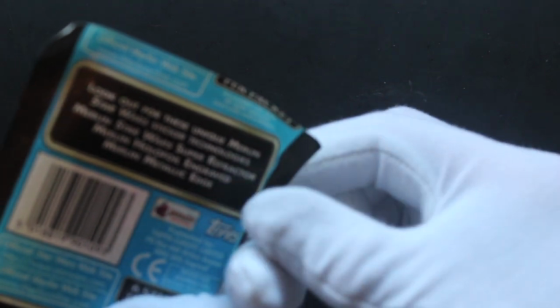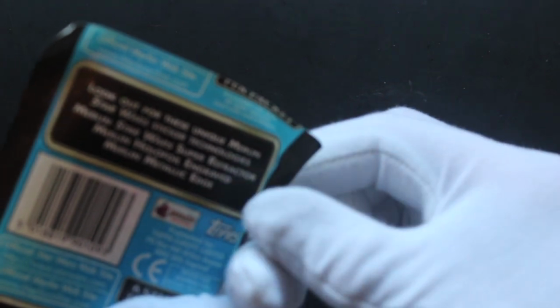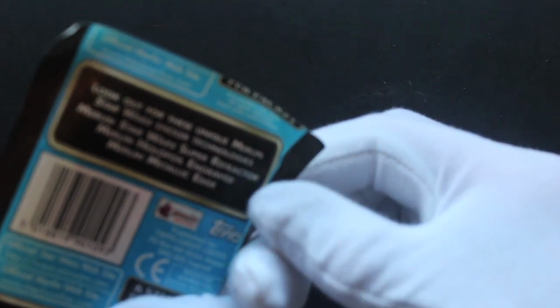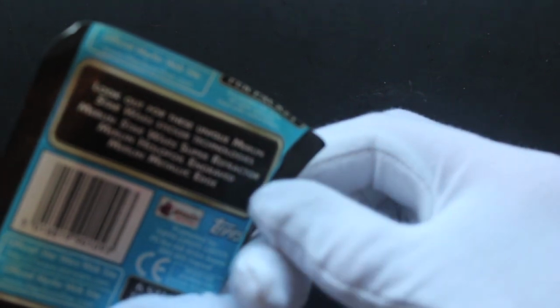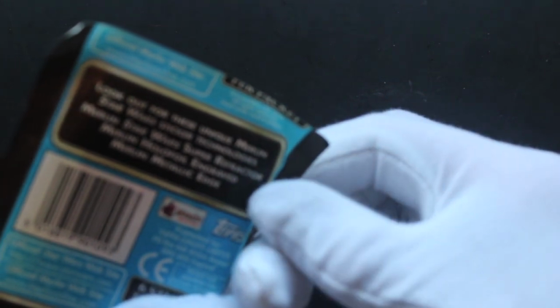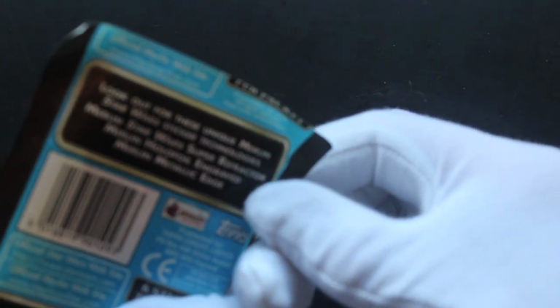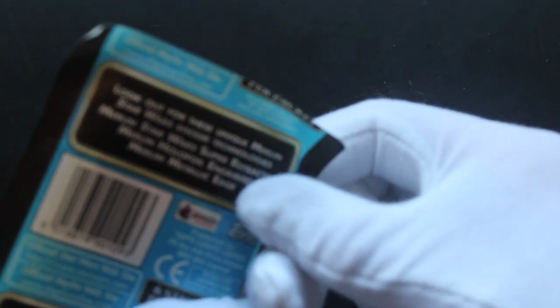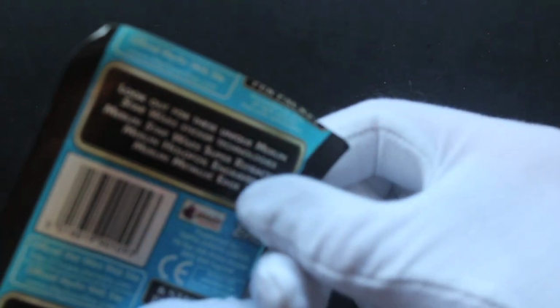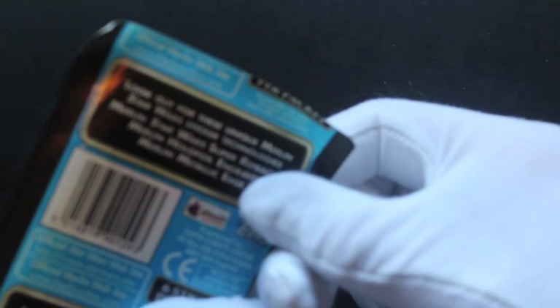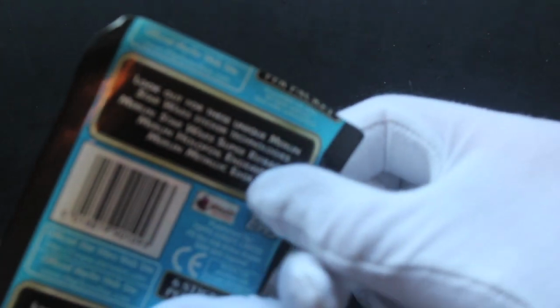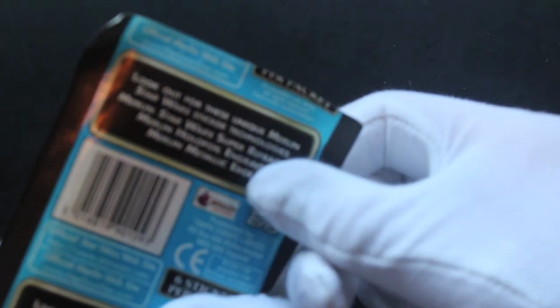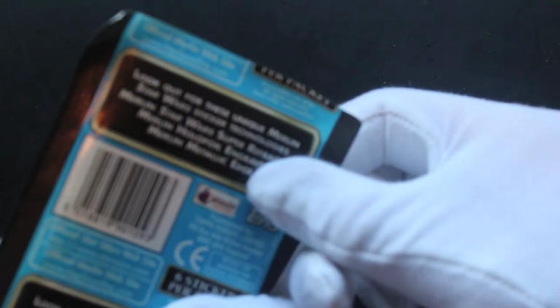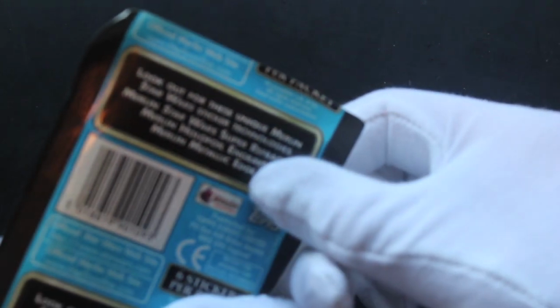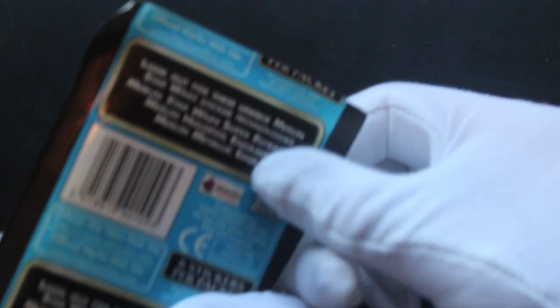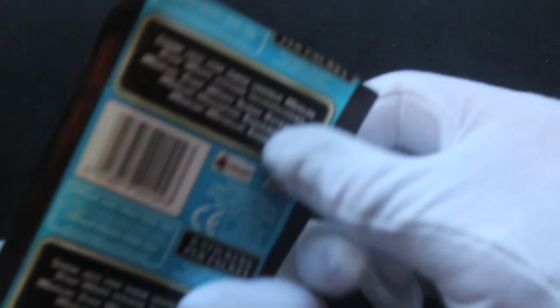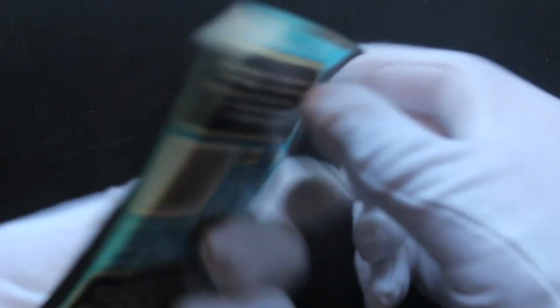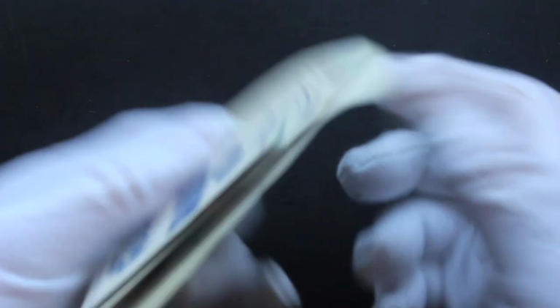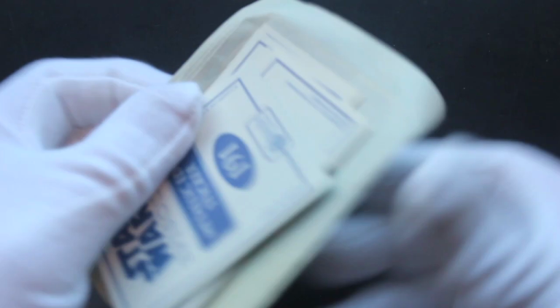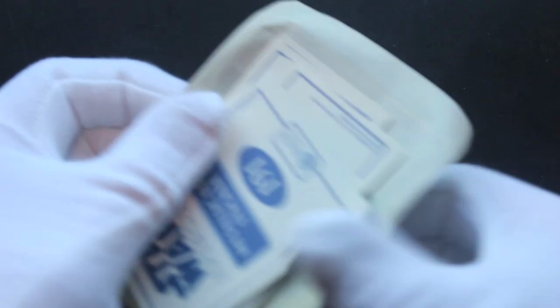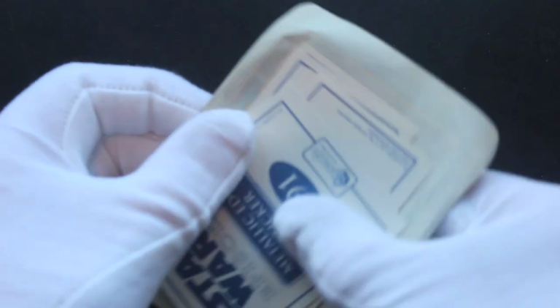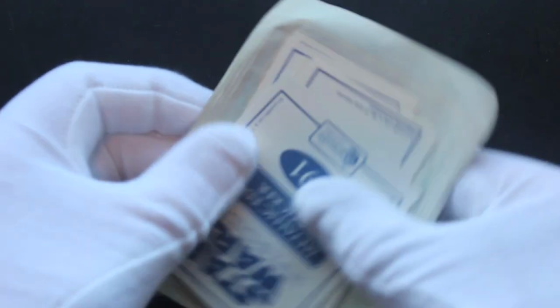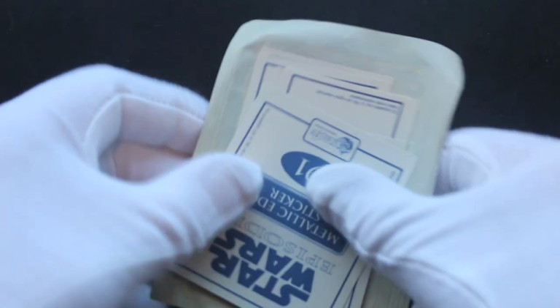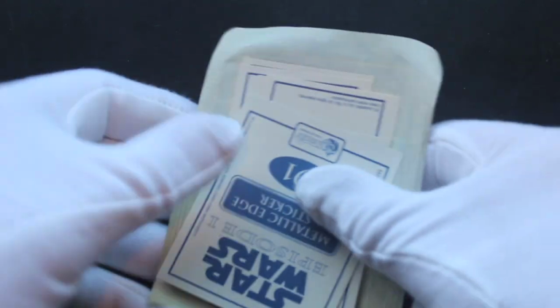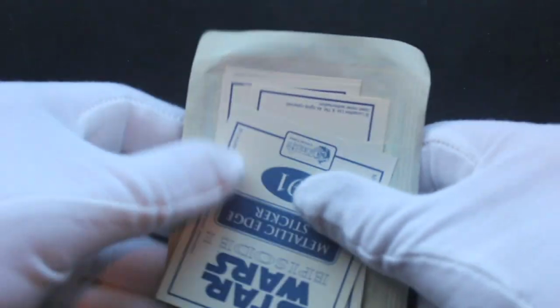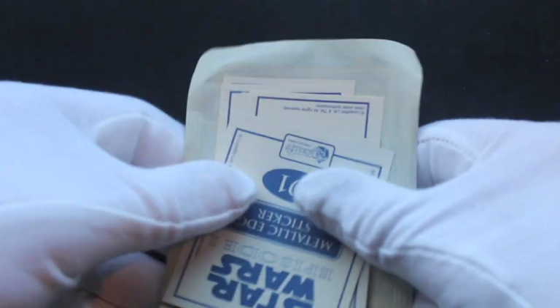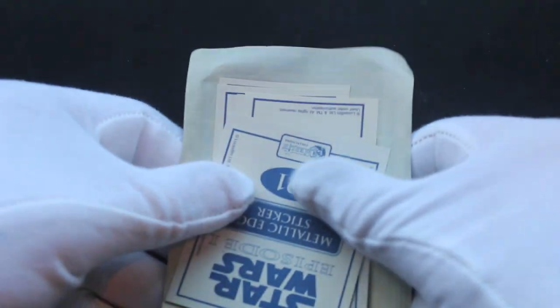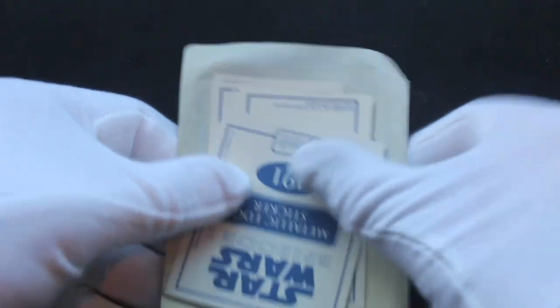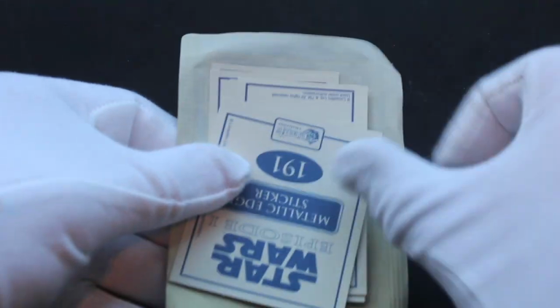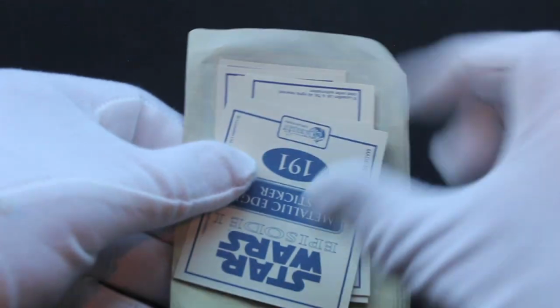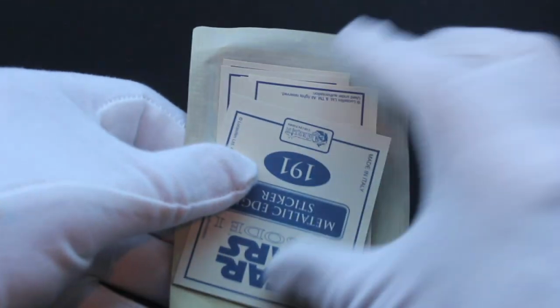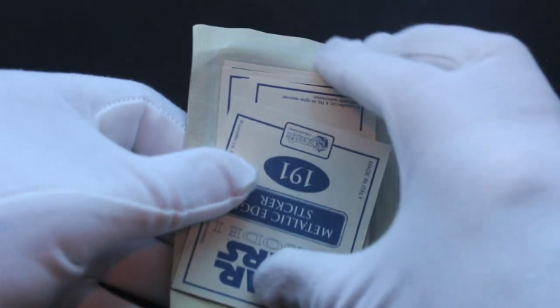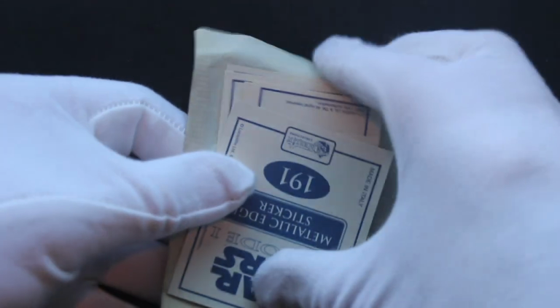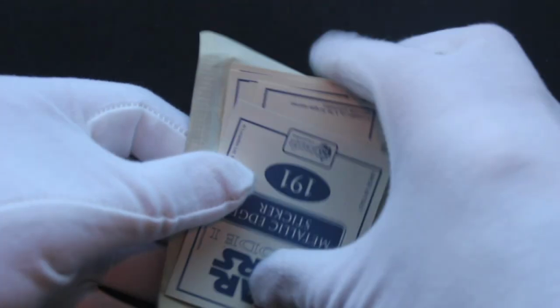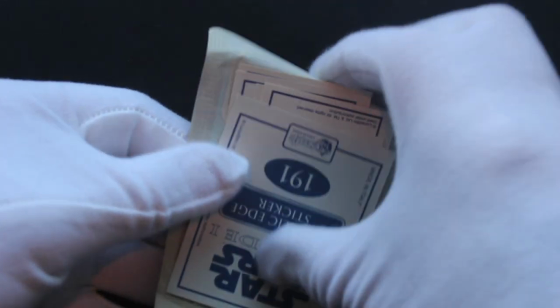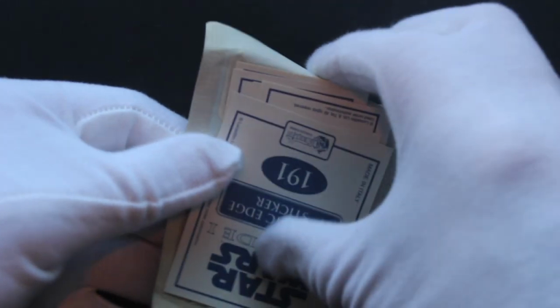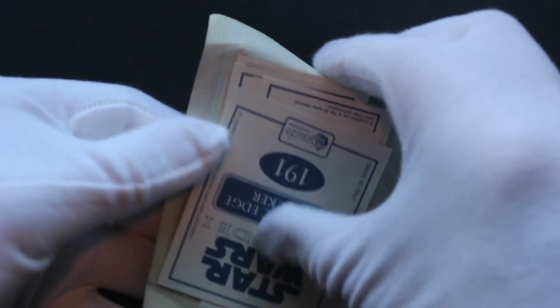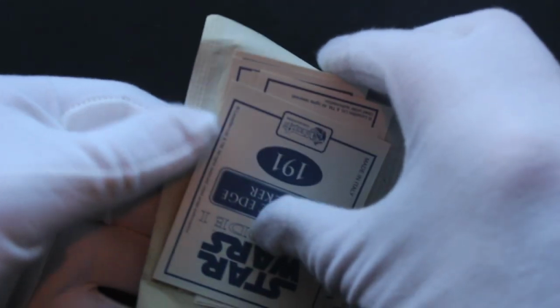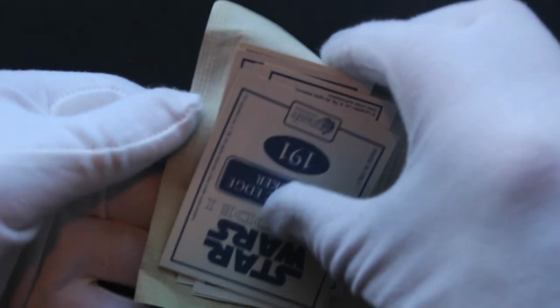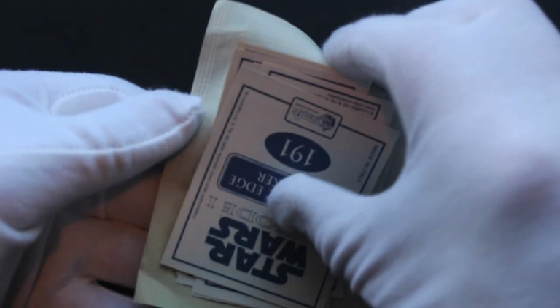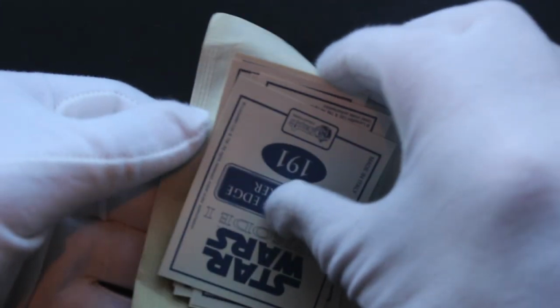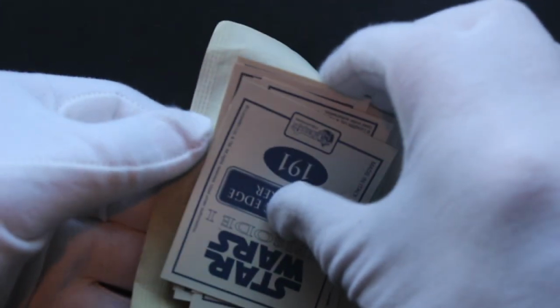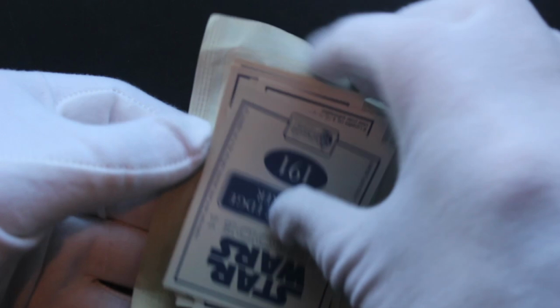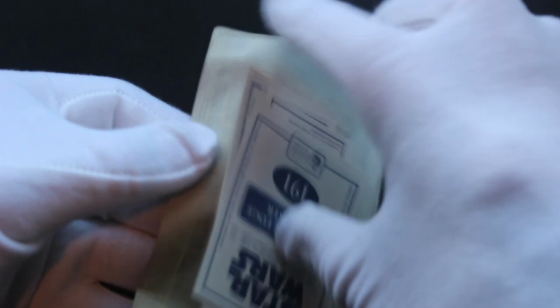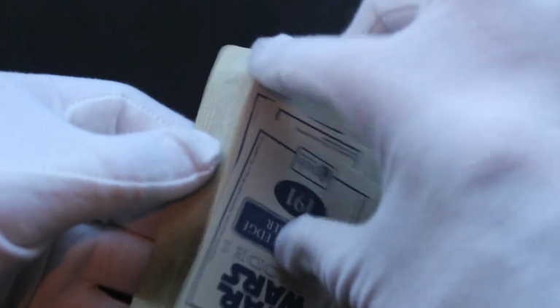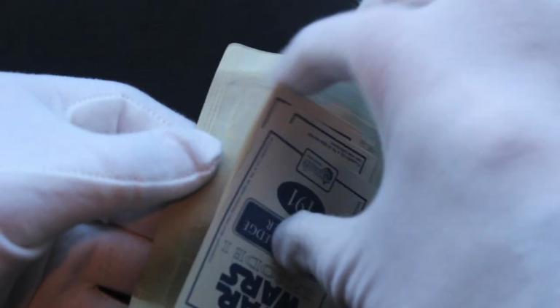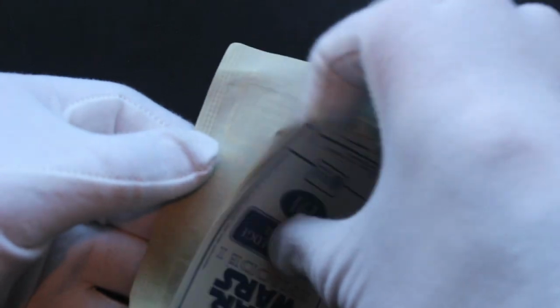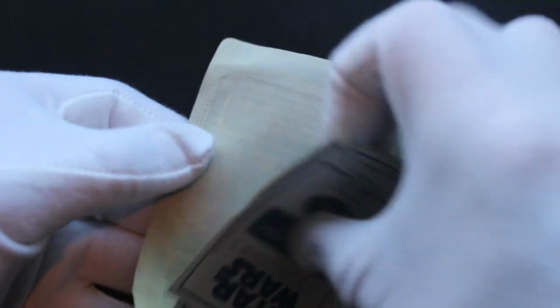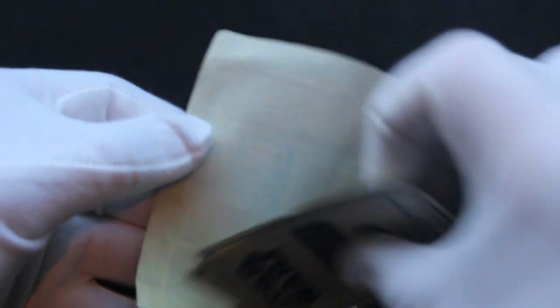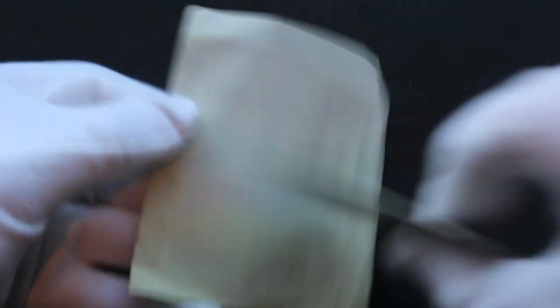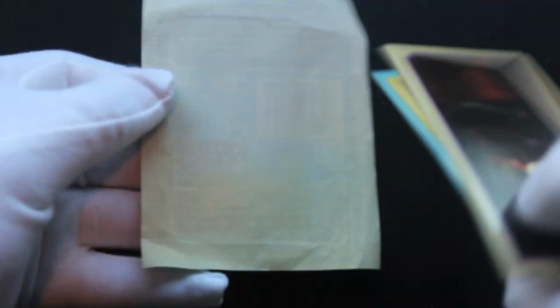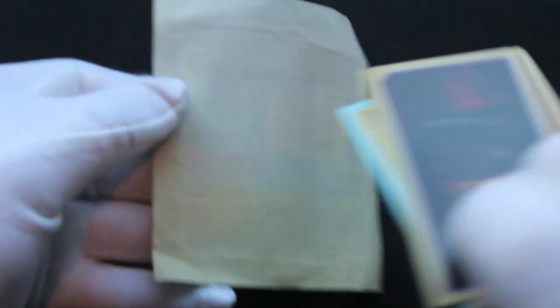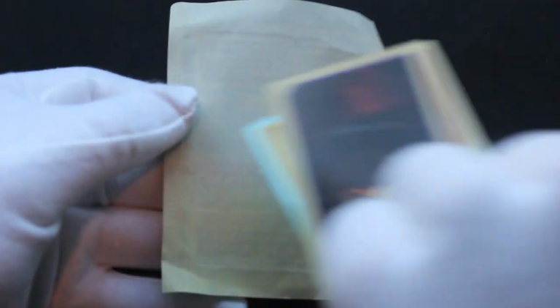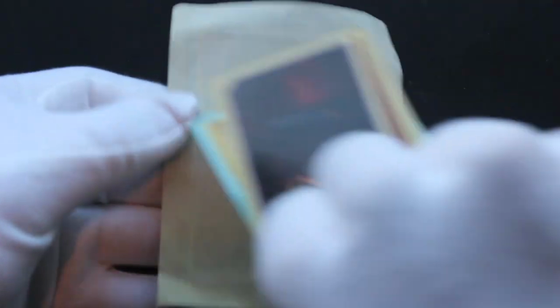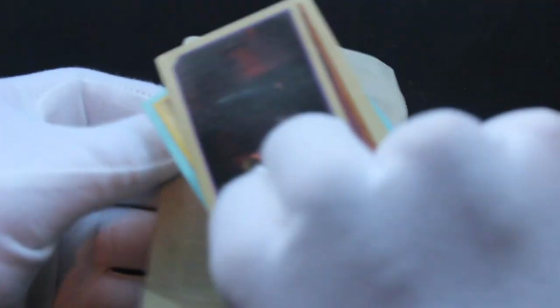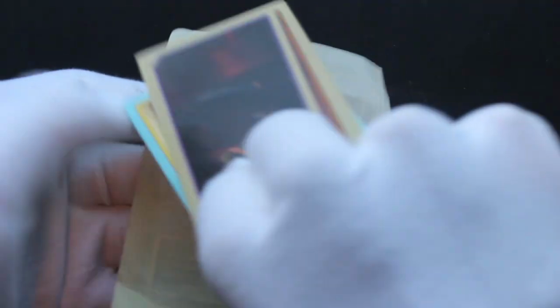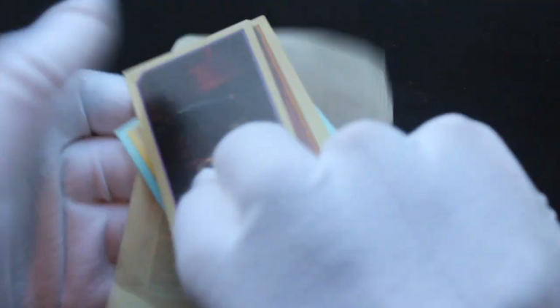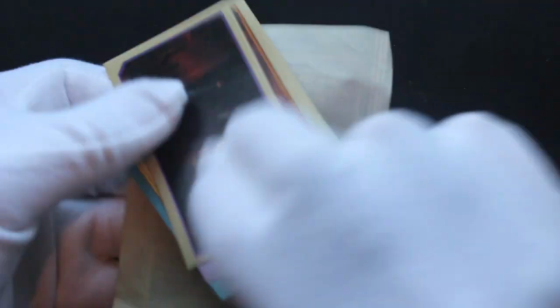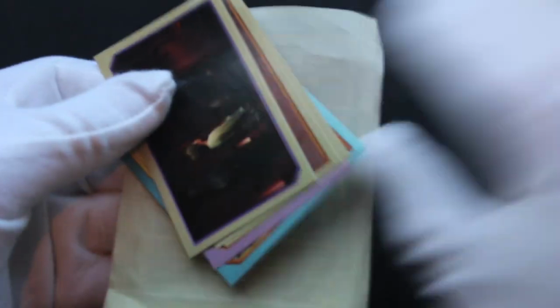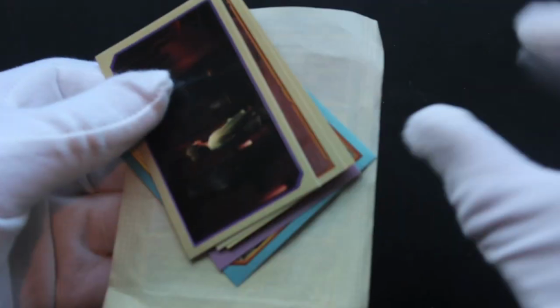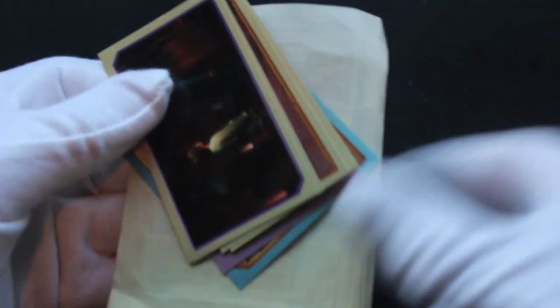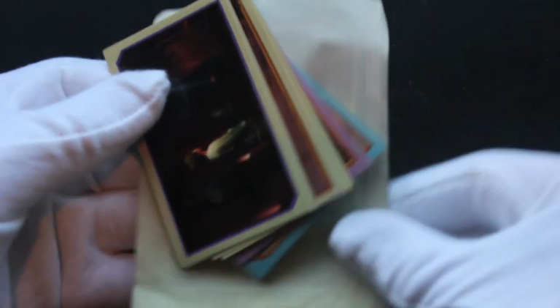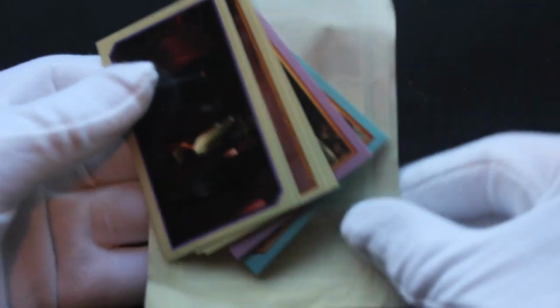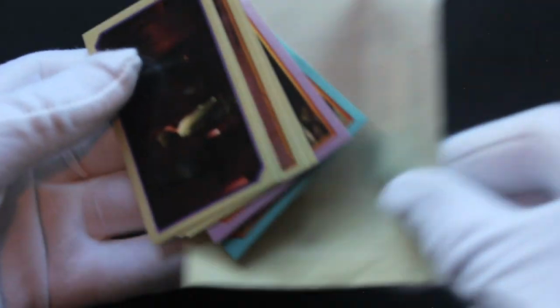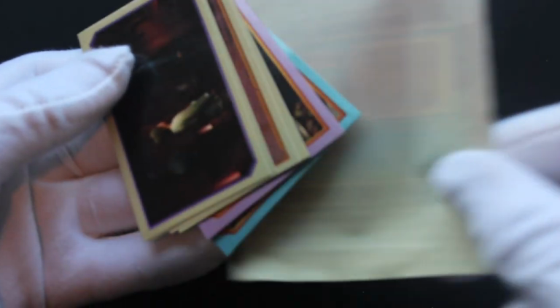Look out for the unique Merlin Star Wars sticker technologies - what does that mean? Who knows, but let's see what we've got today.